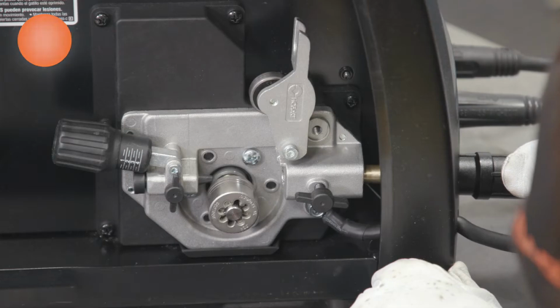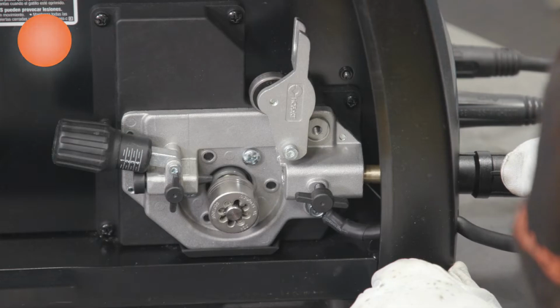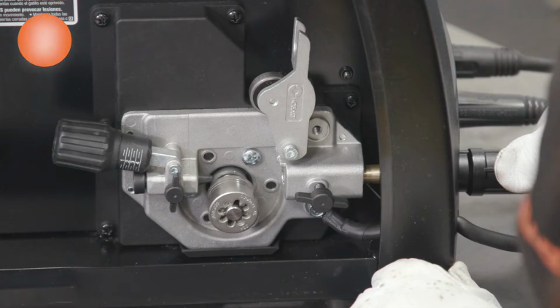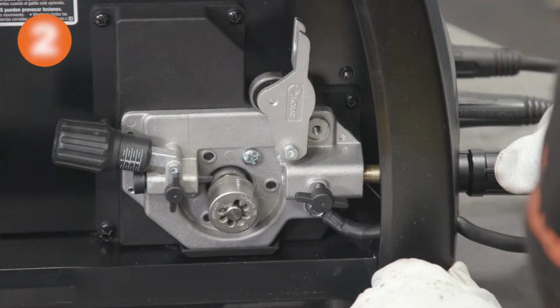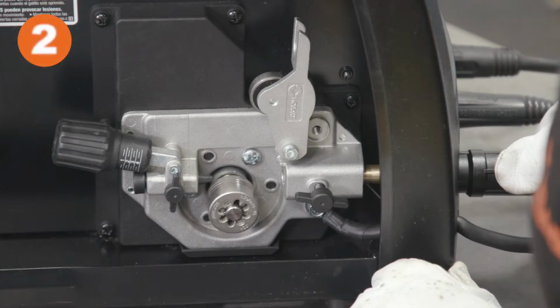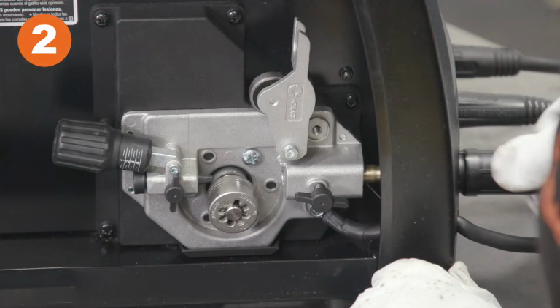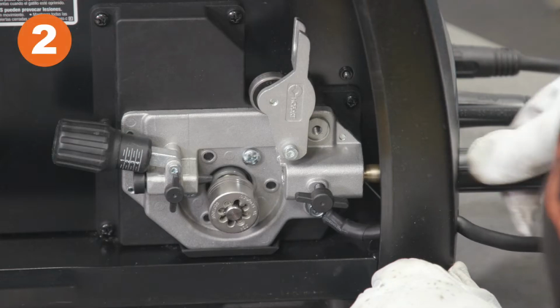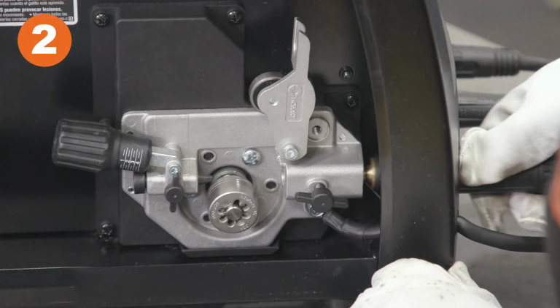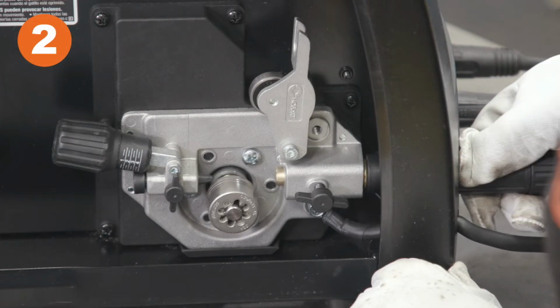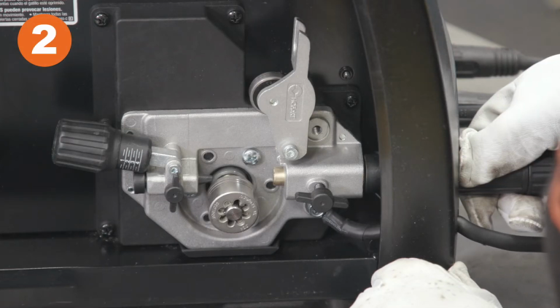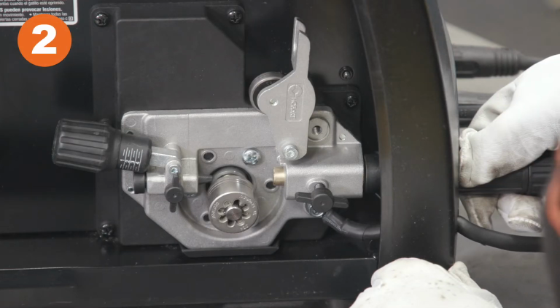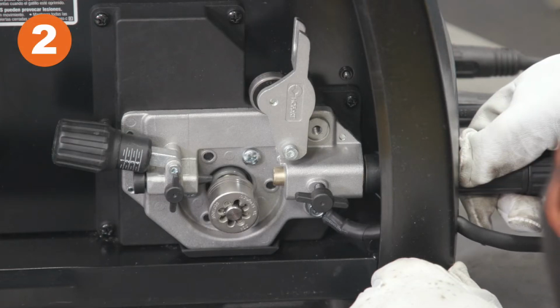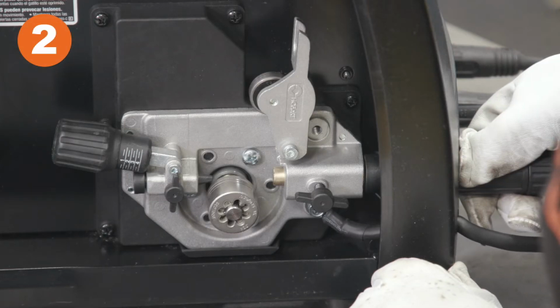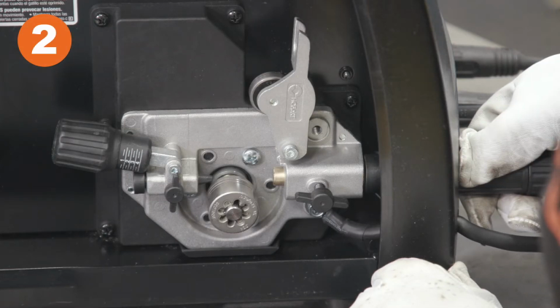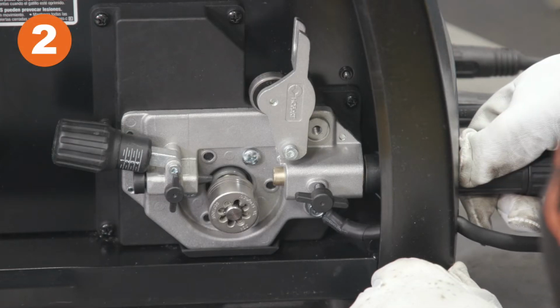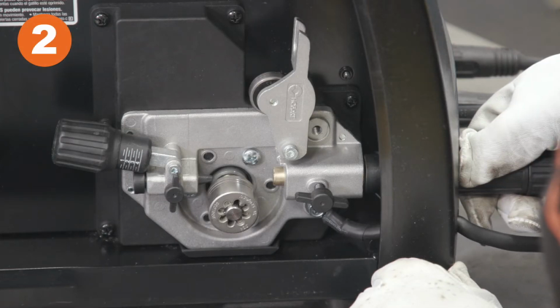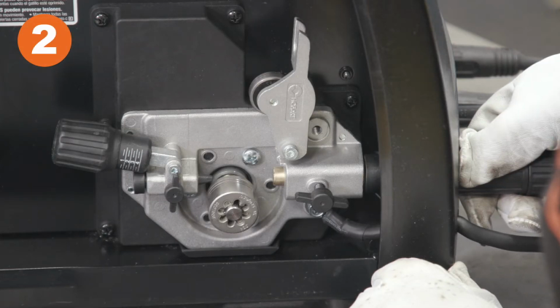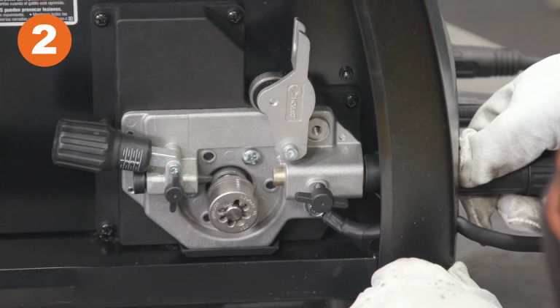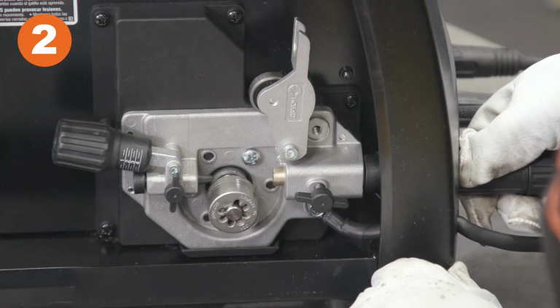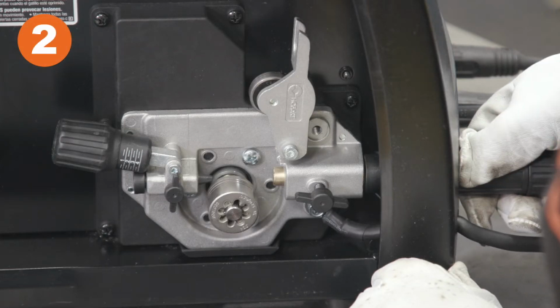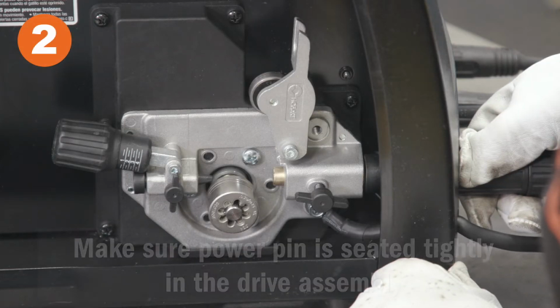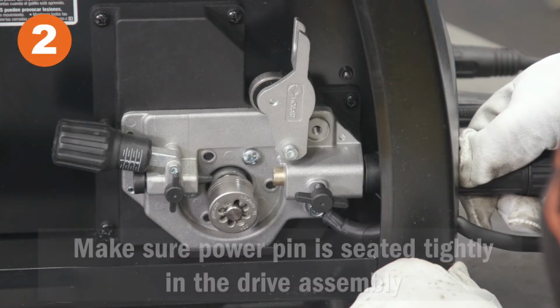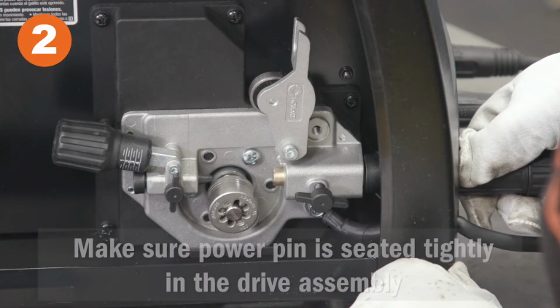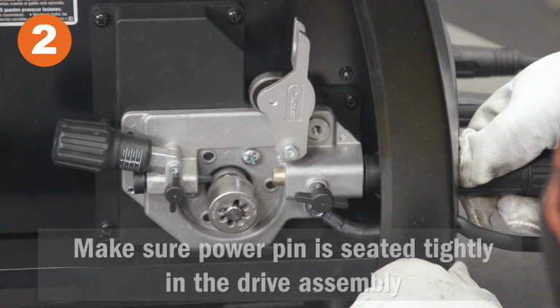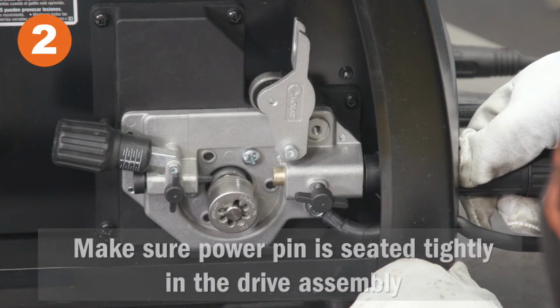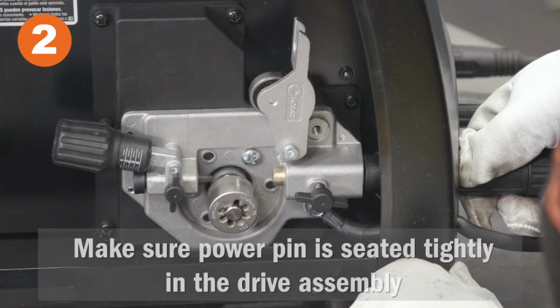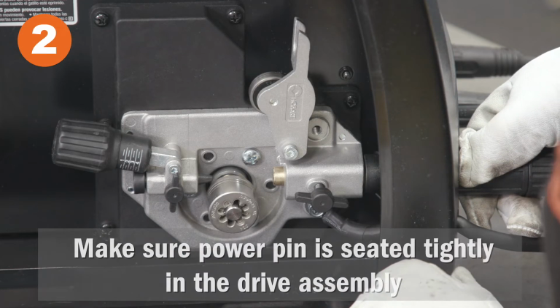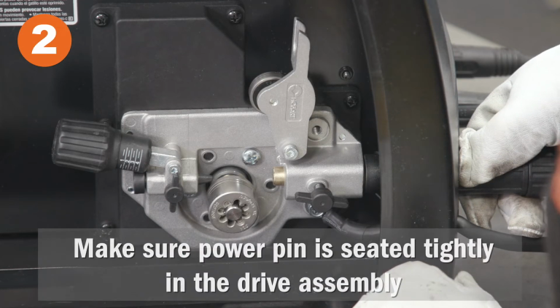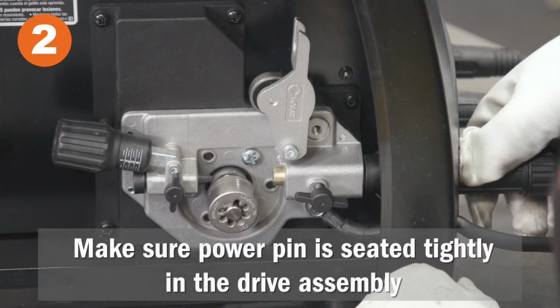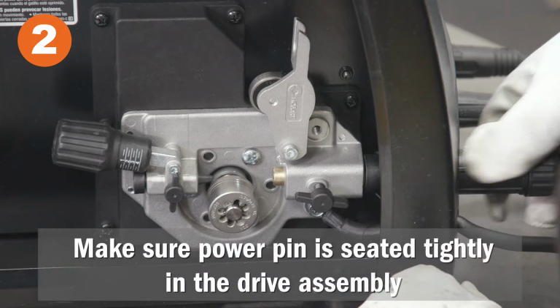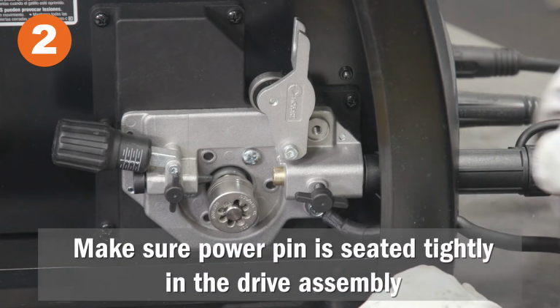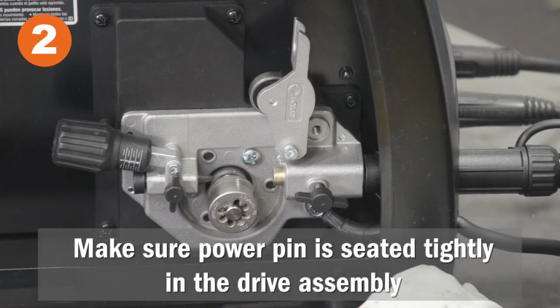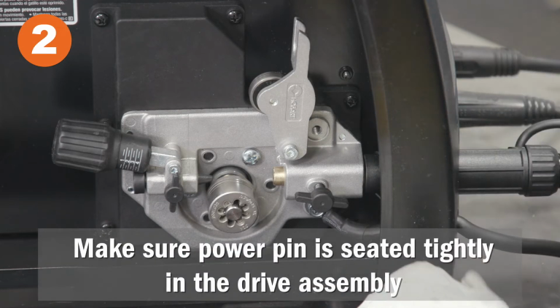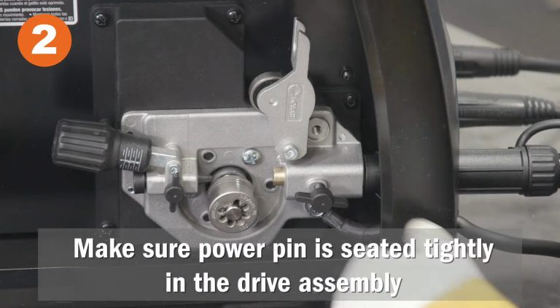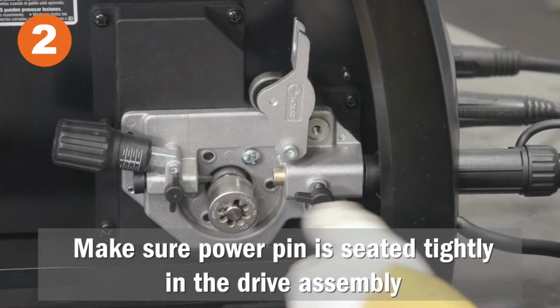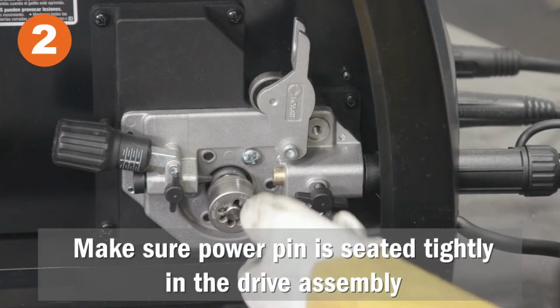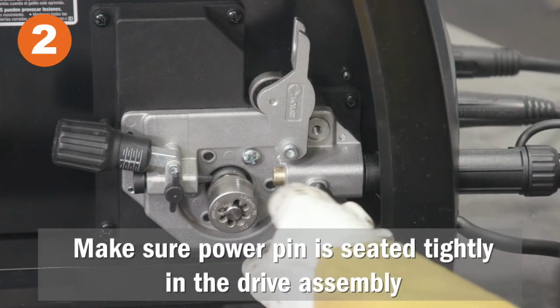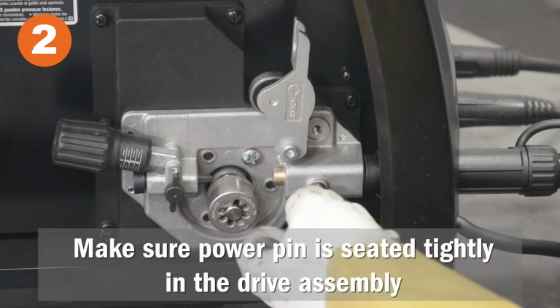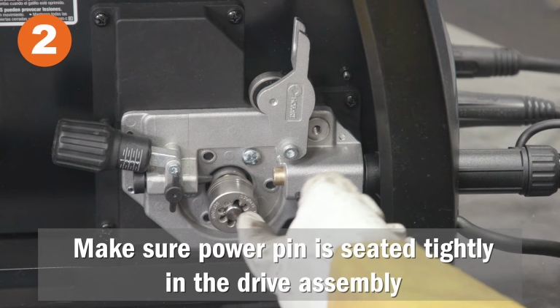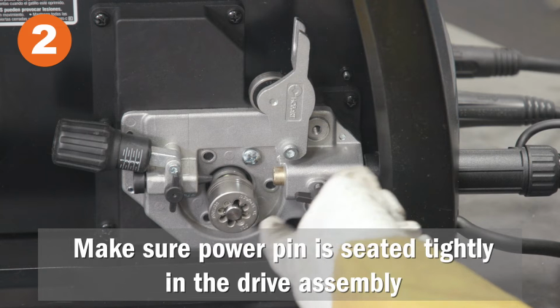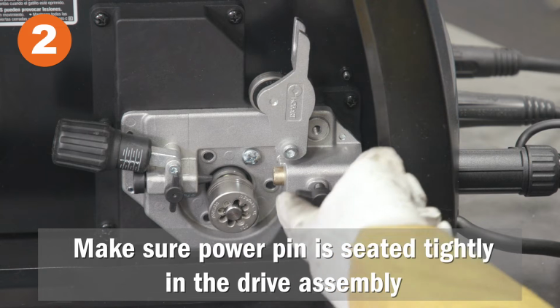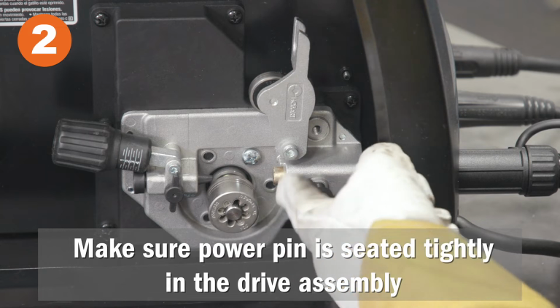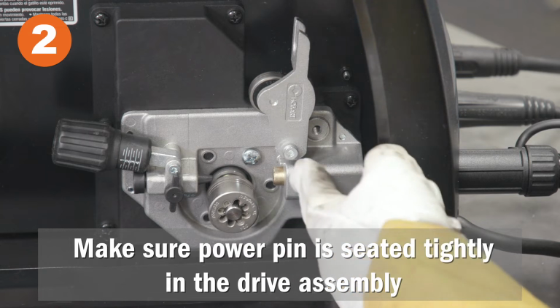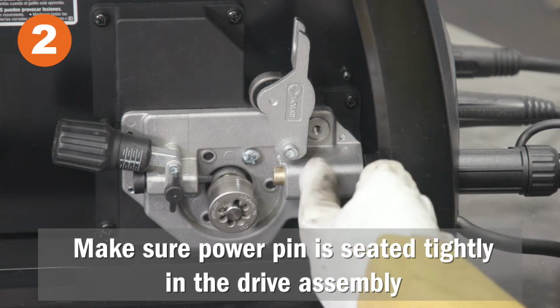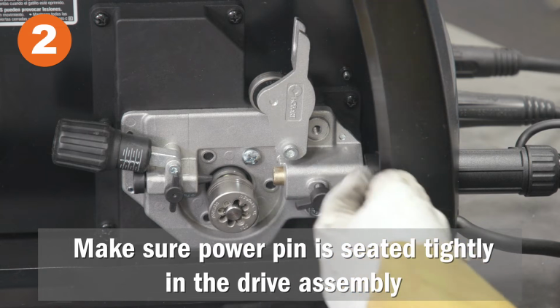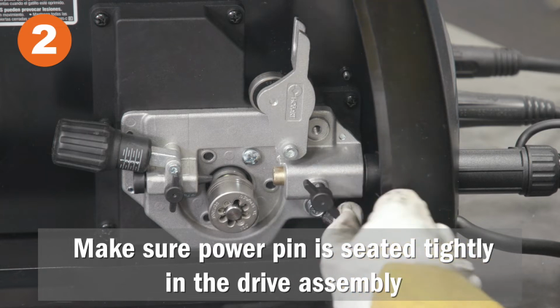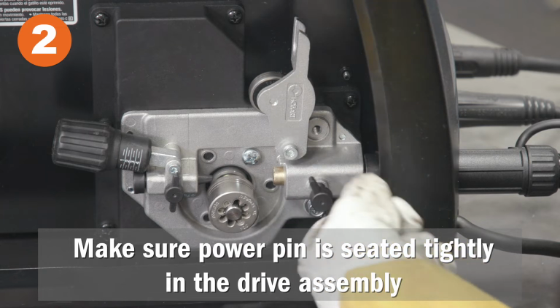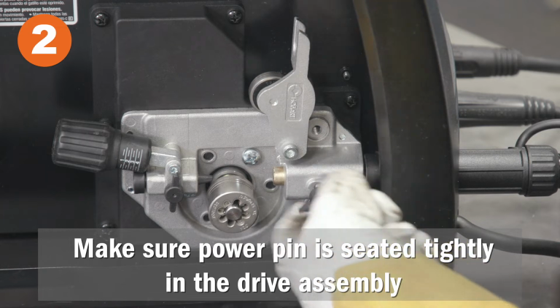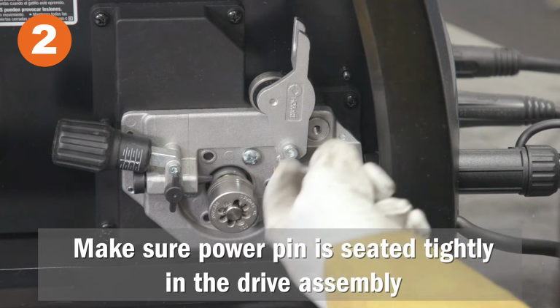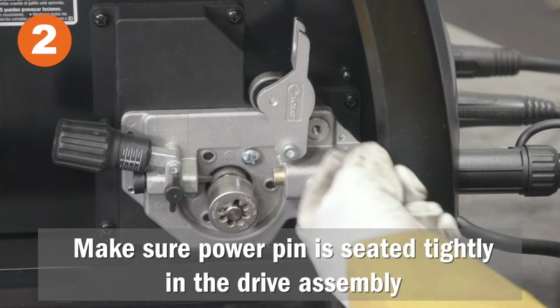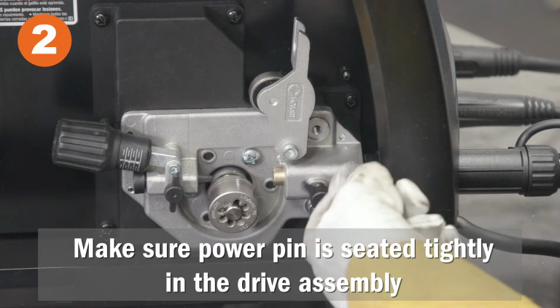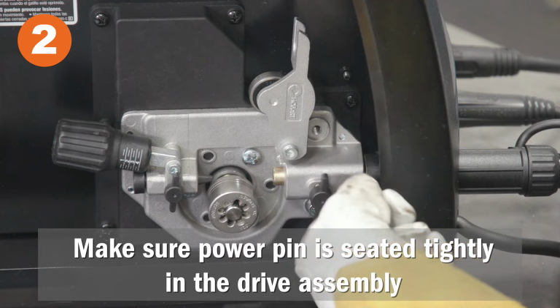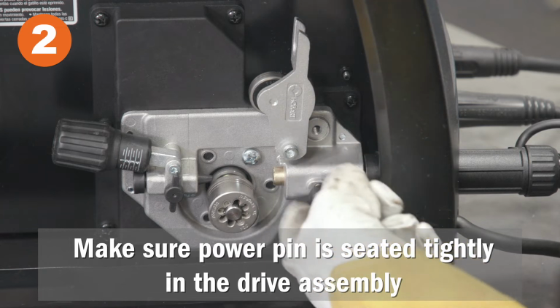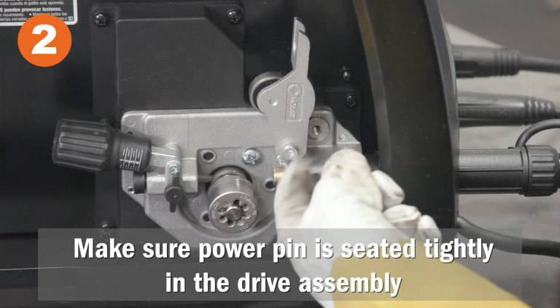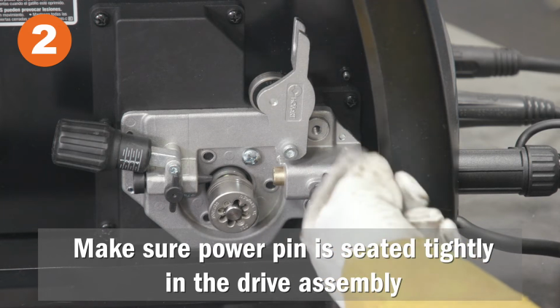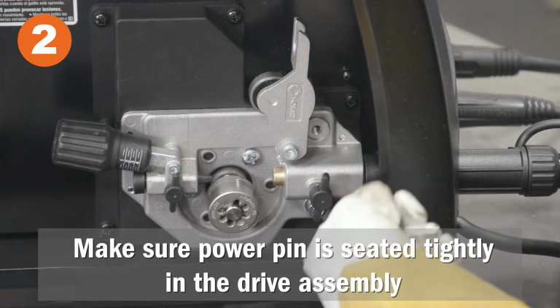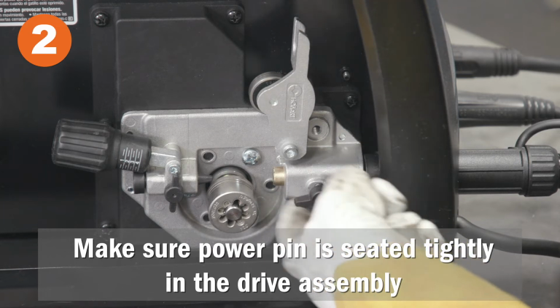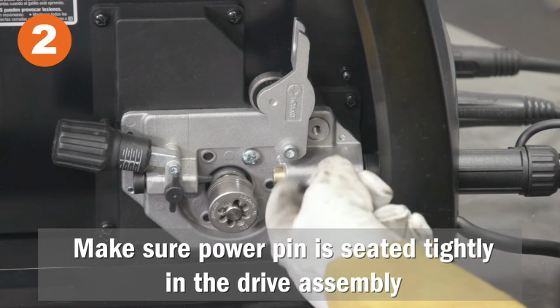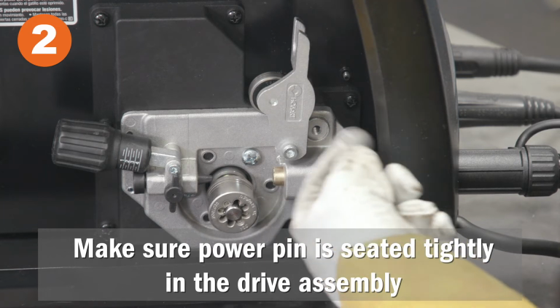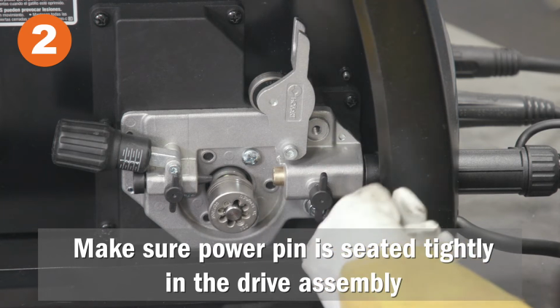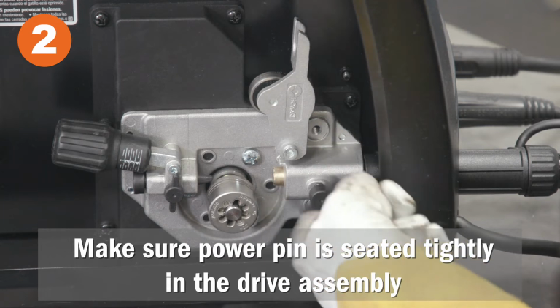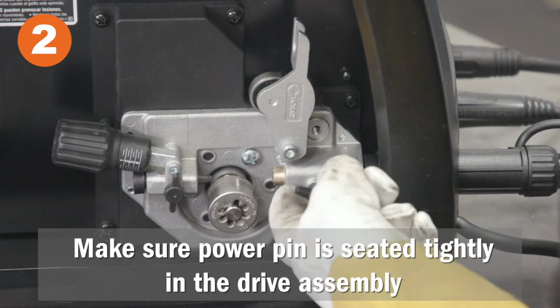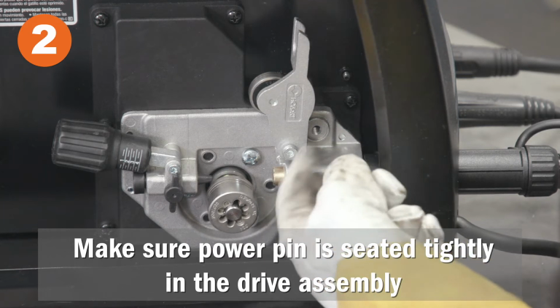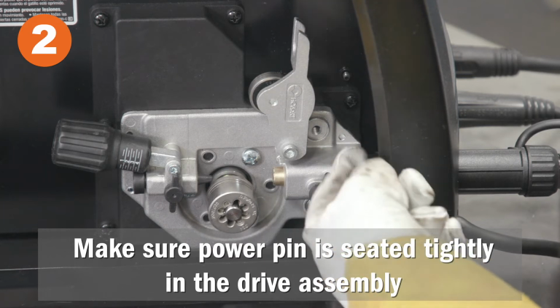When connecting your spool gun, make sure the power pin is seated tightly in the drive assembly for adequate shielding gas.